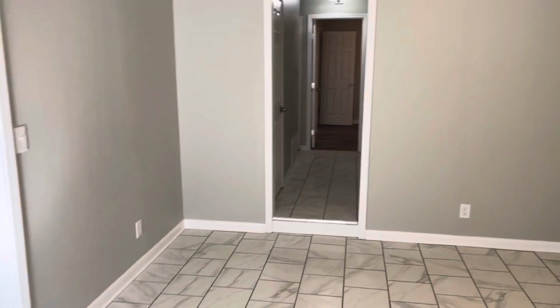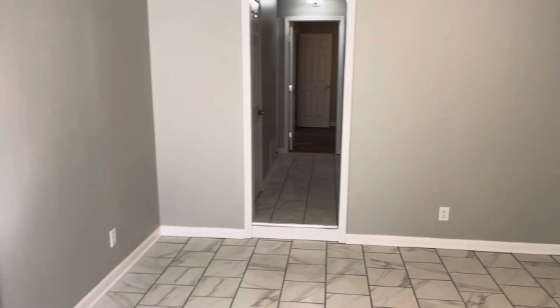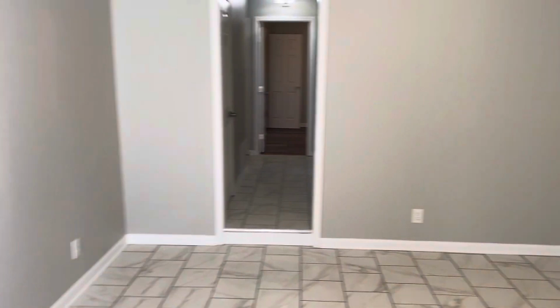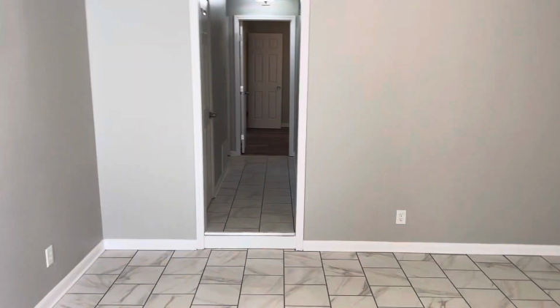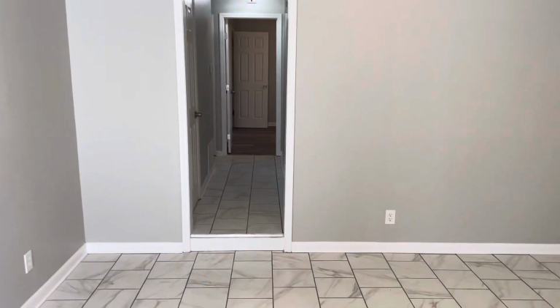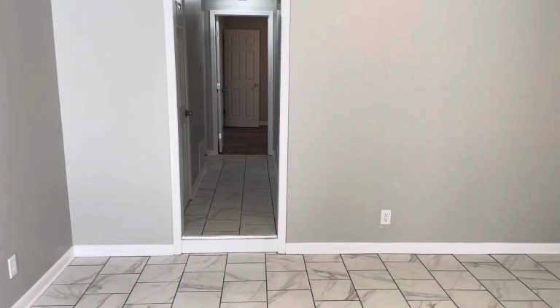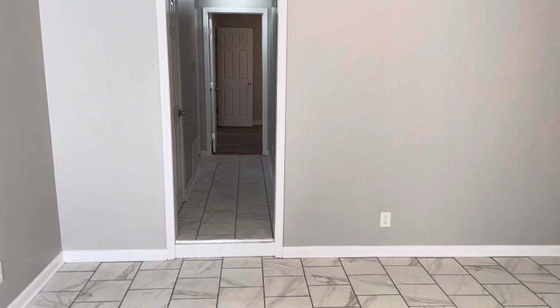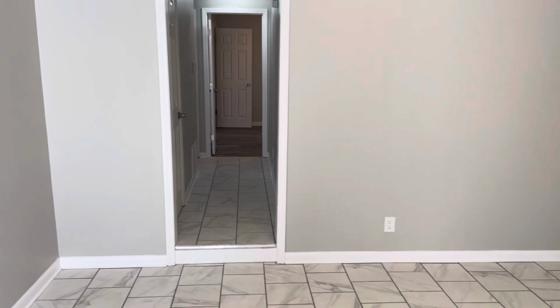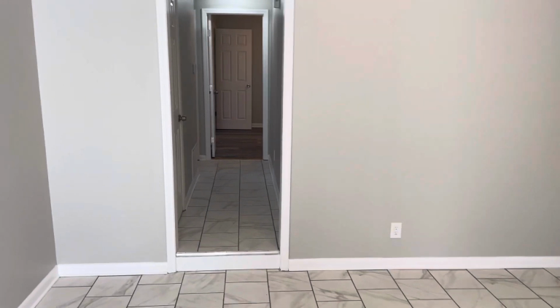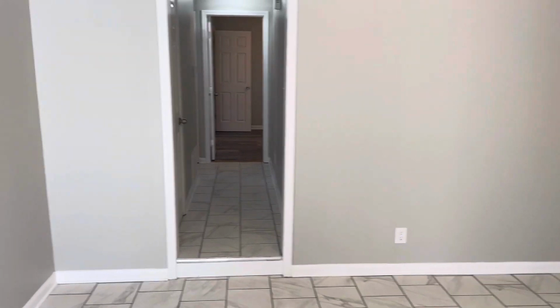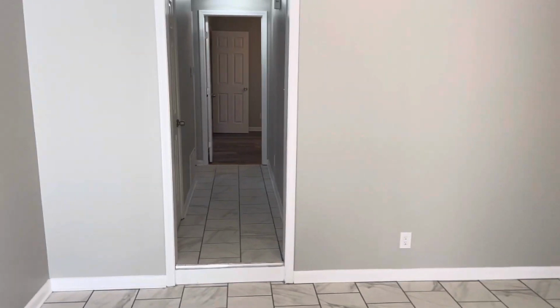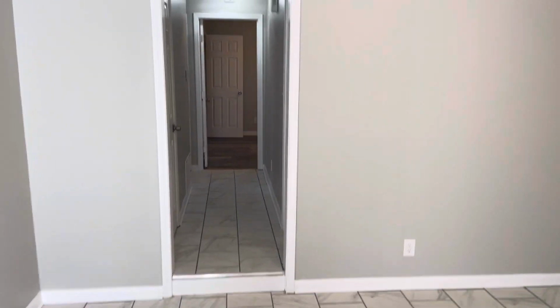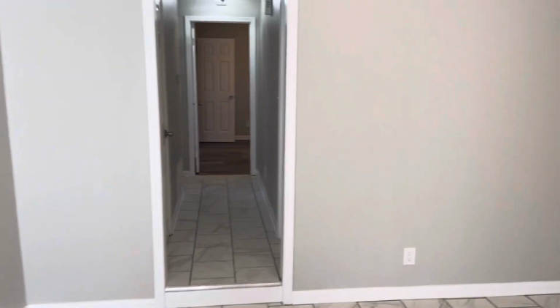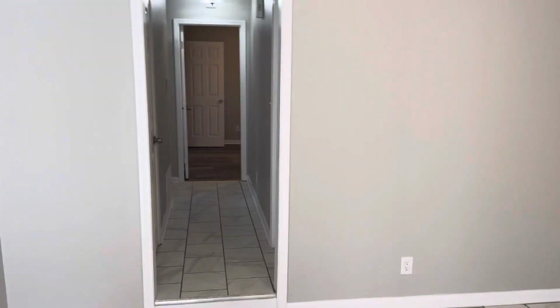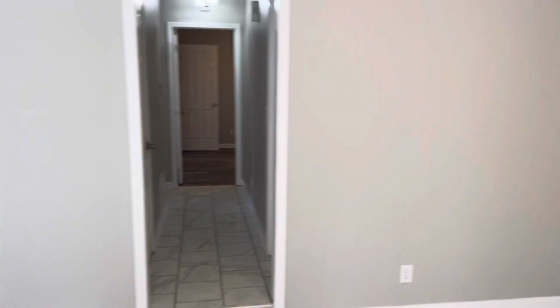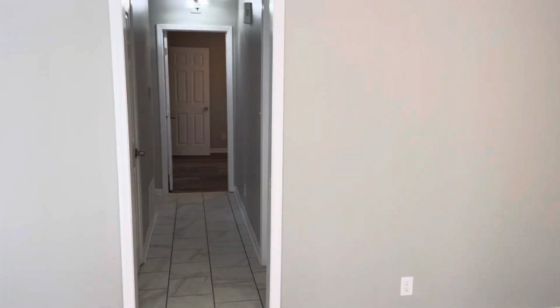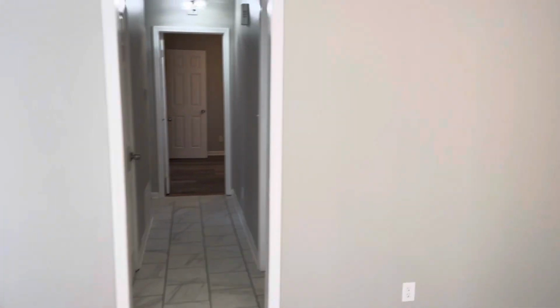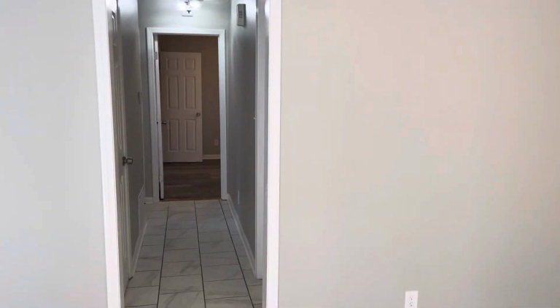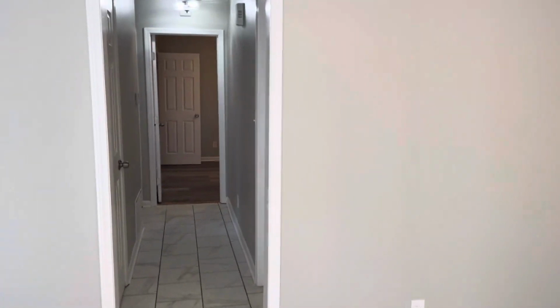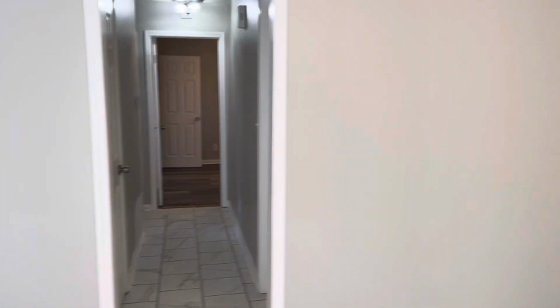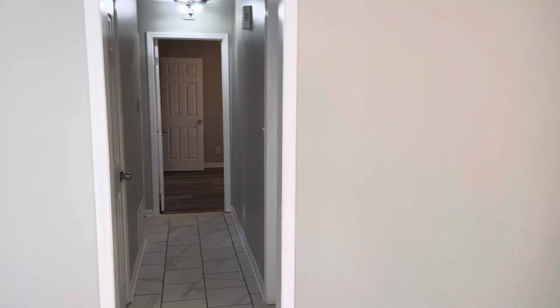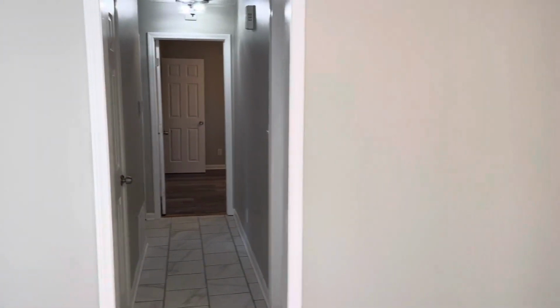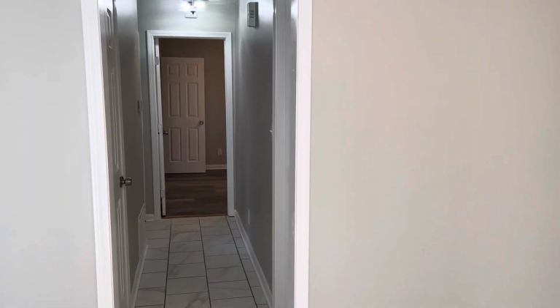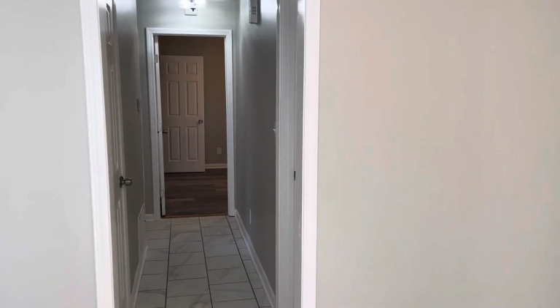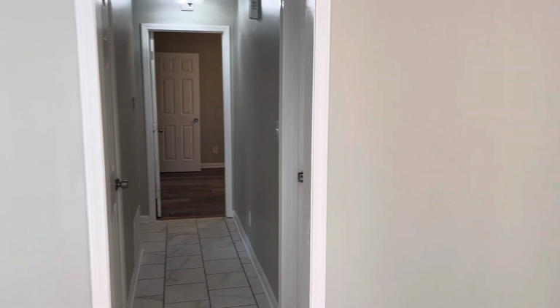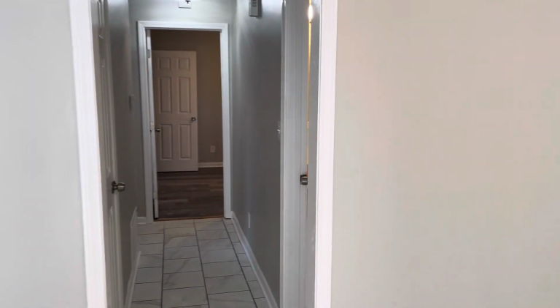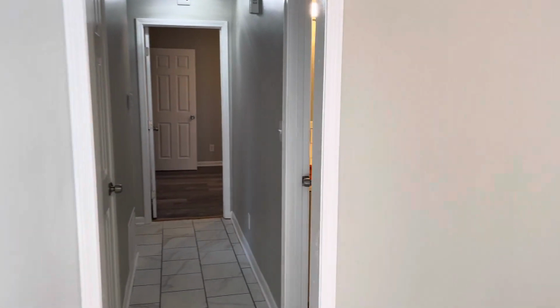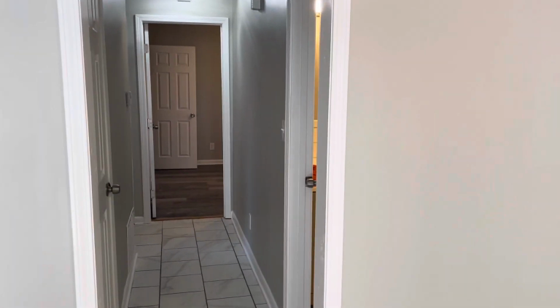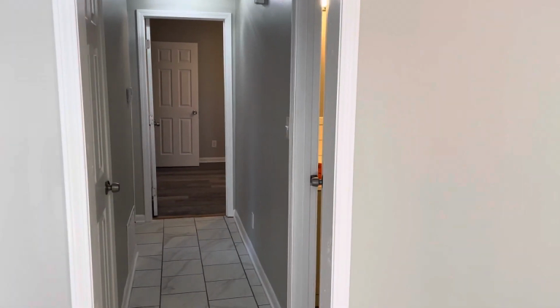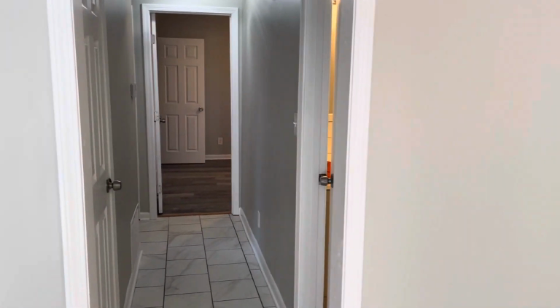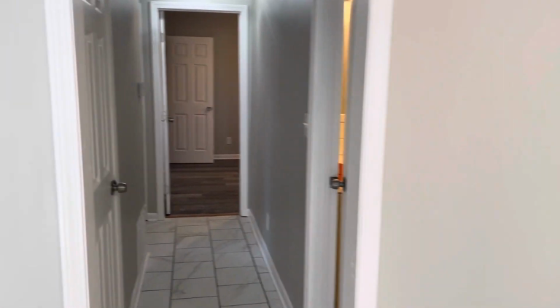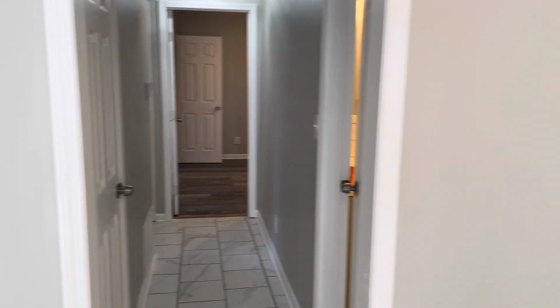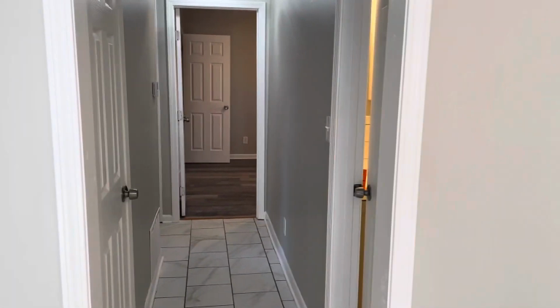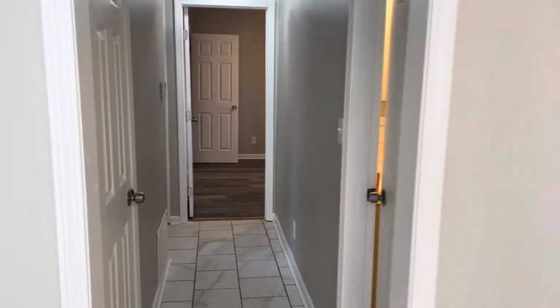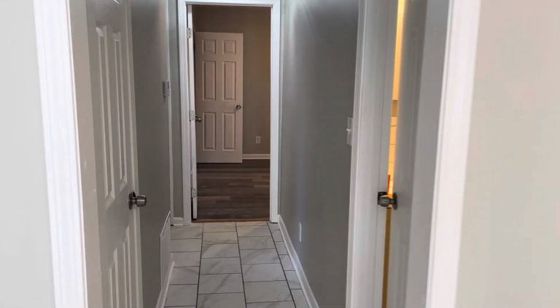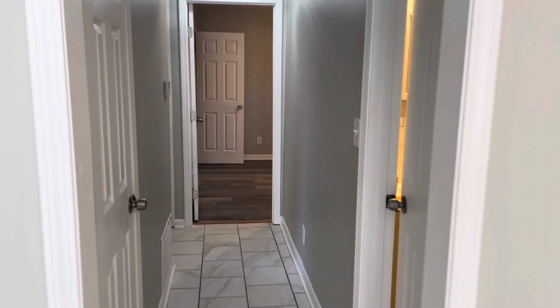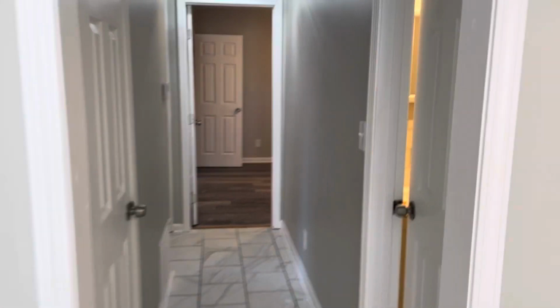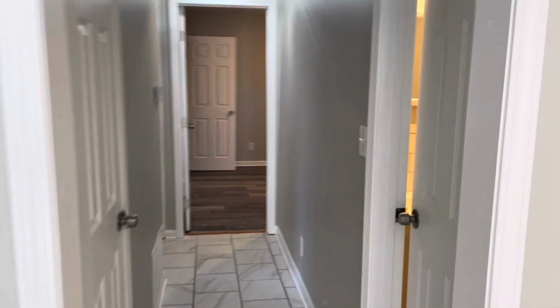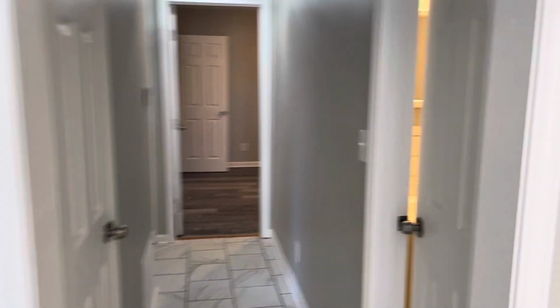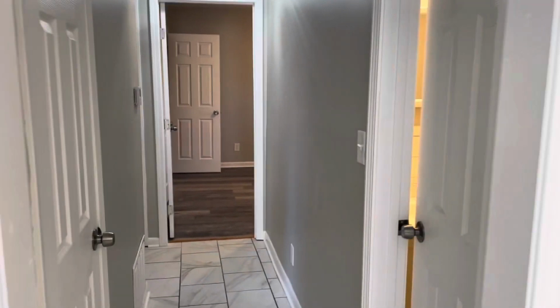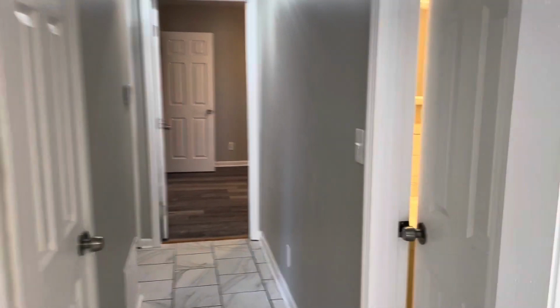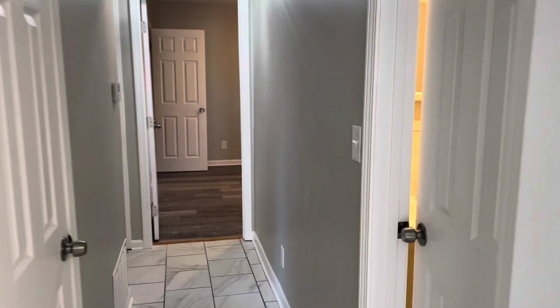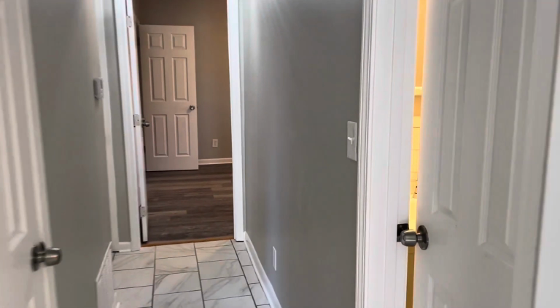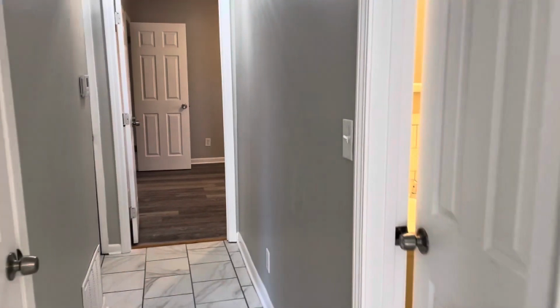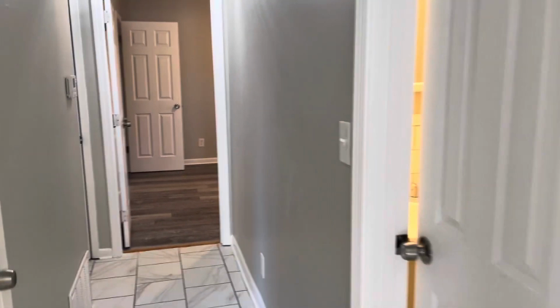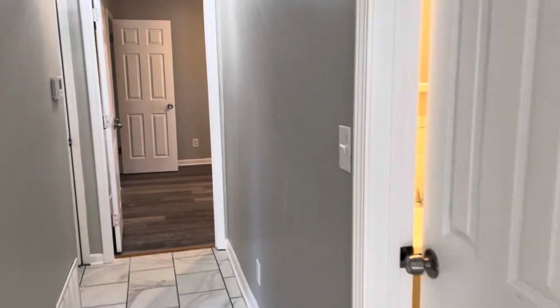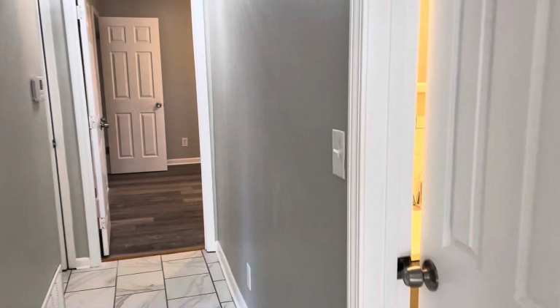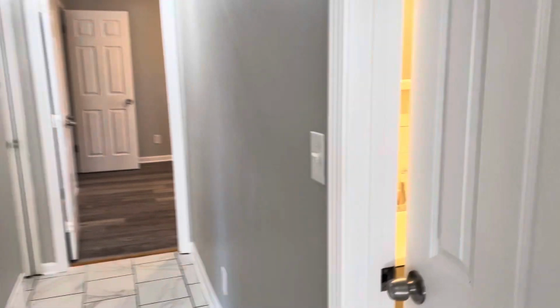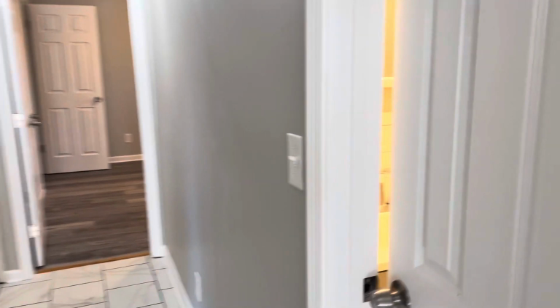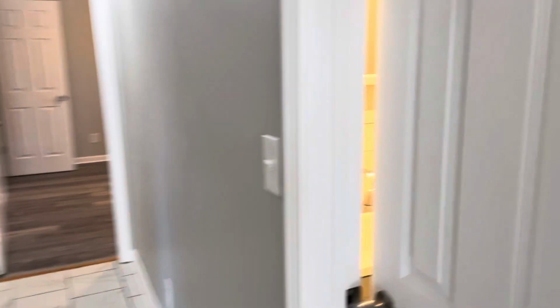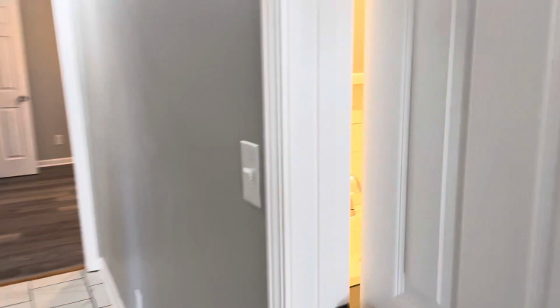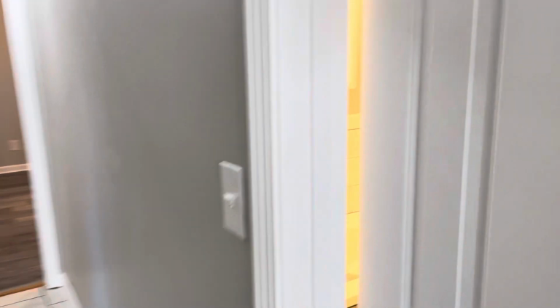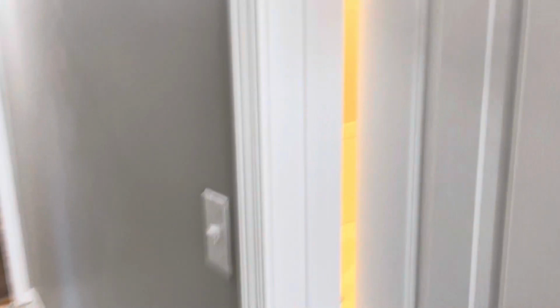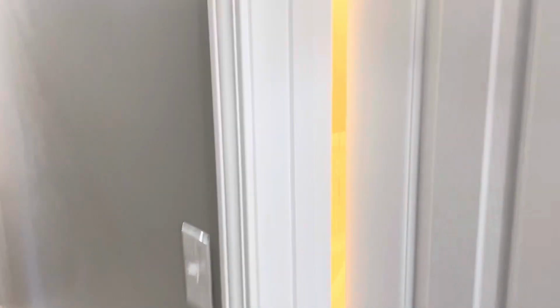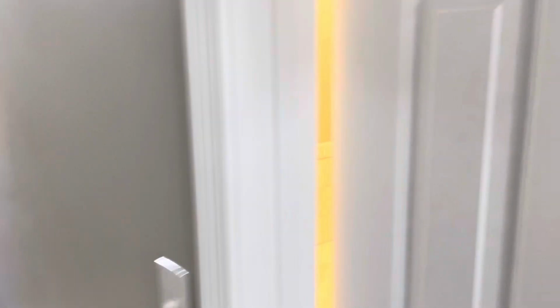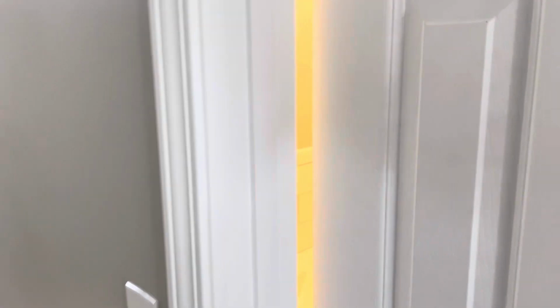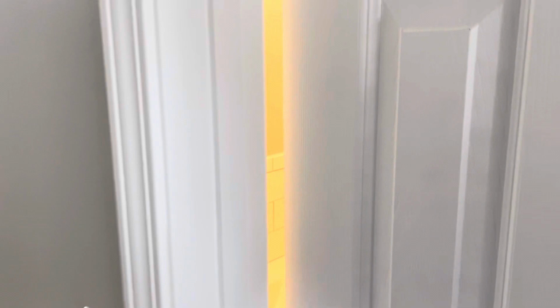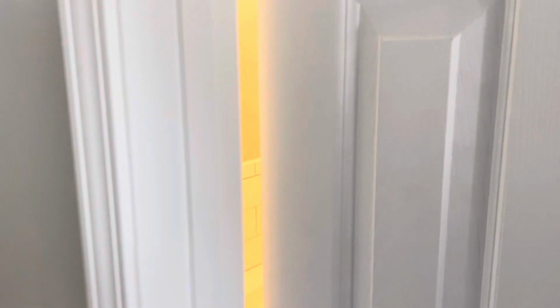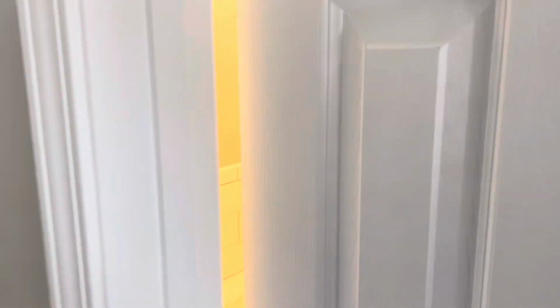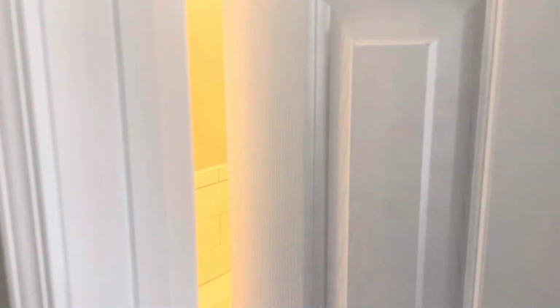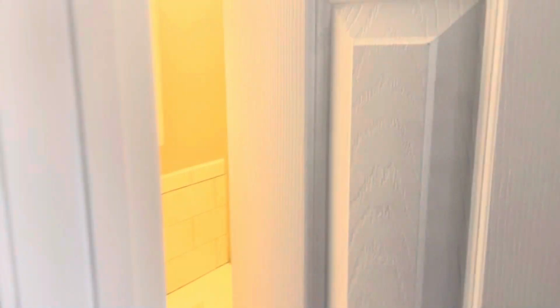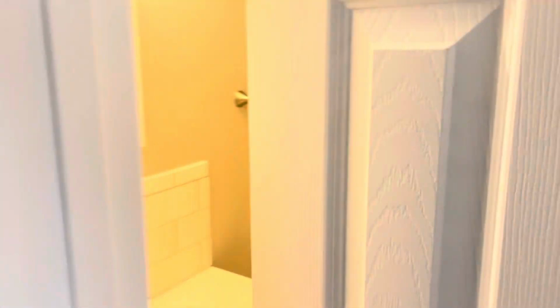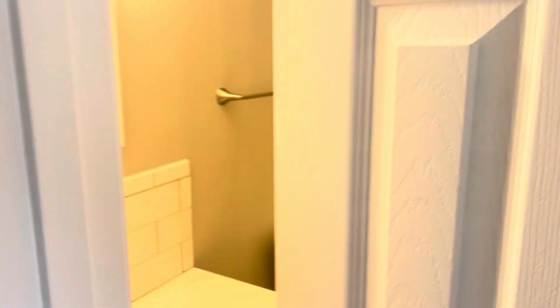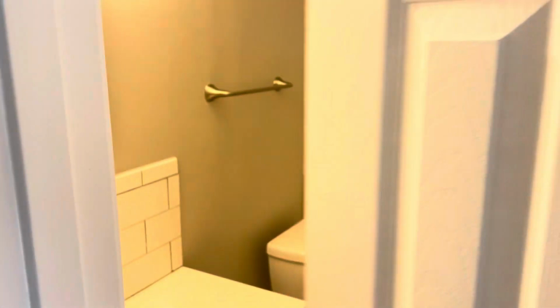Complete remodel. Has a covered patio out back and a fully fenced-in backyard. Three bed, two bath.